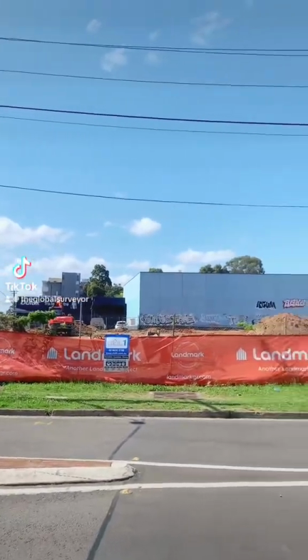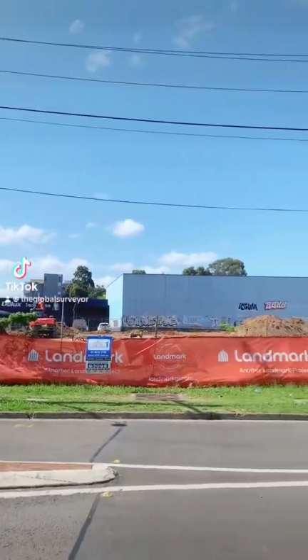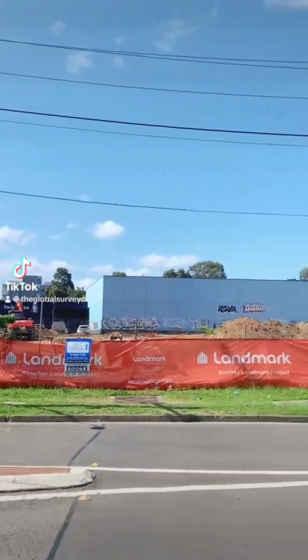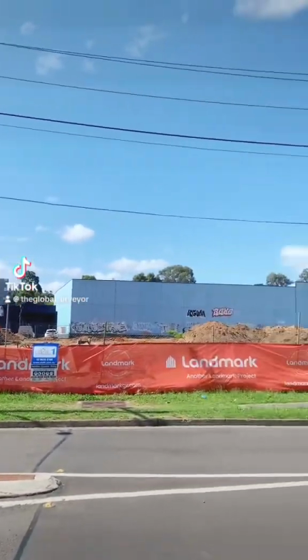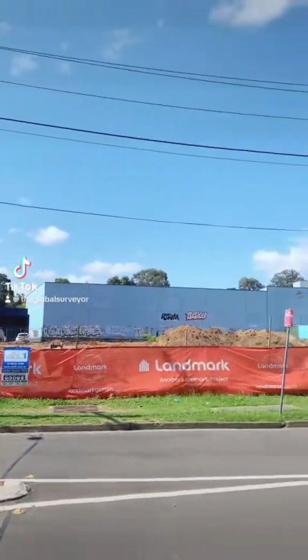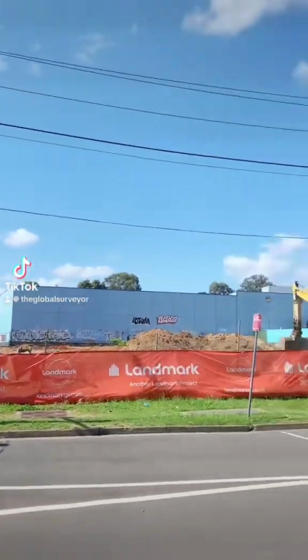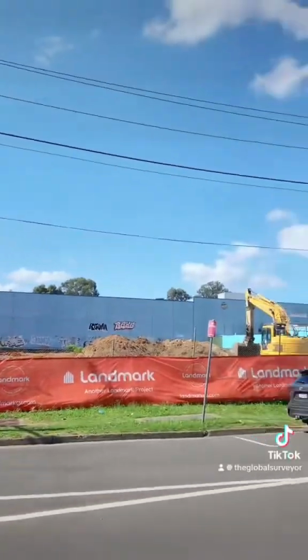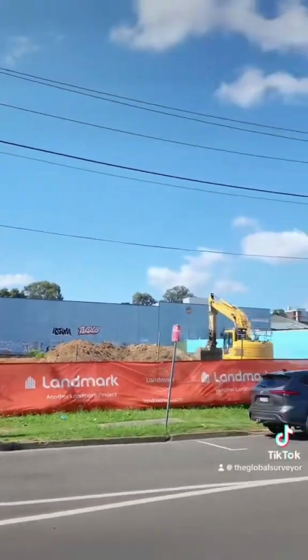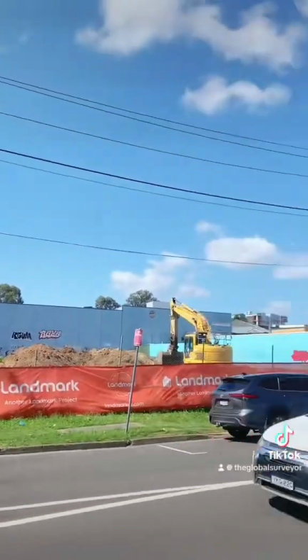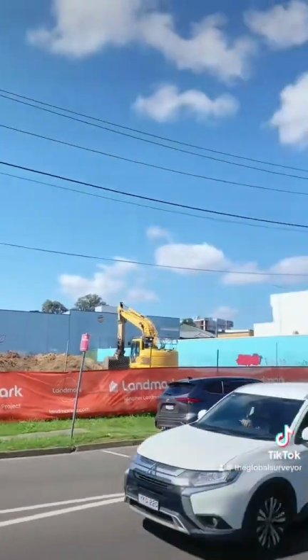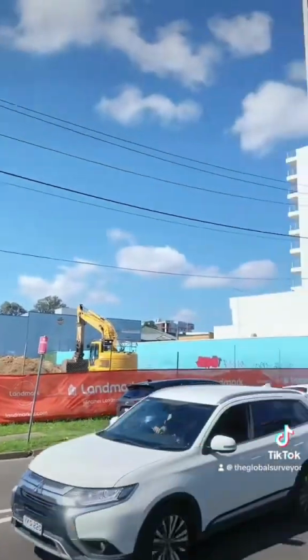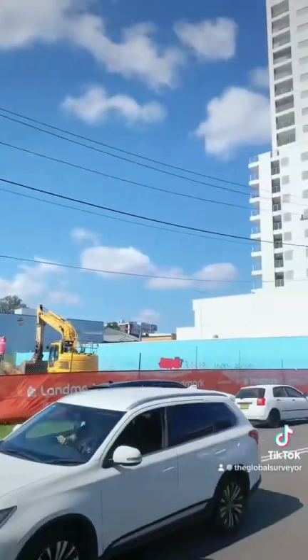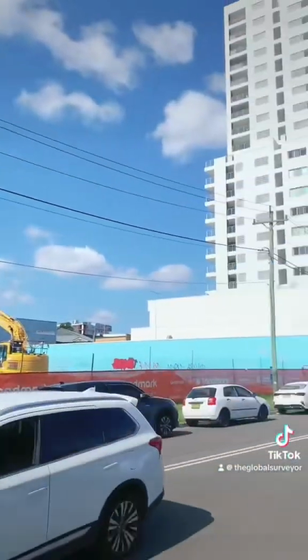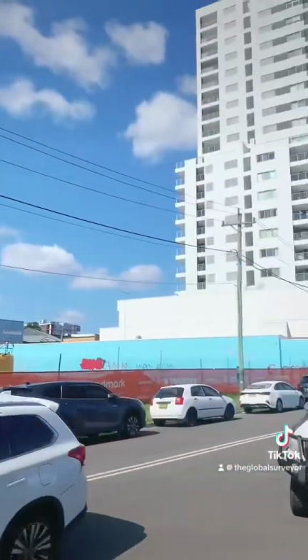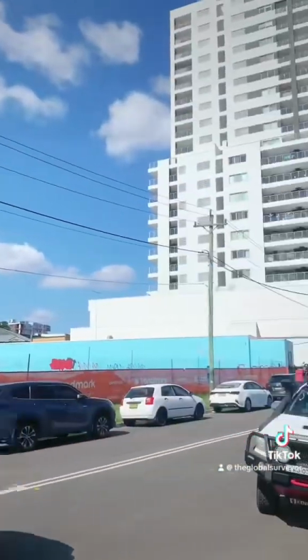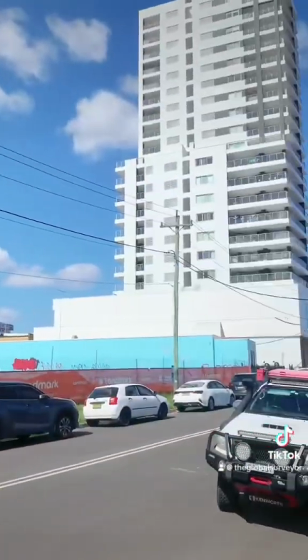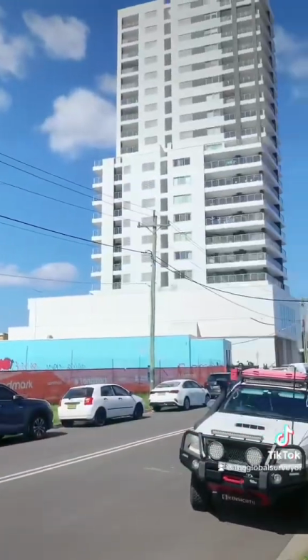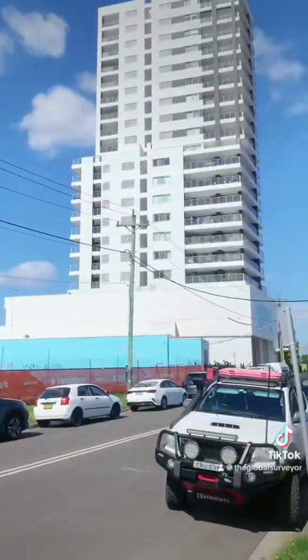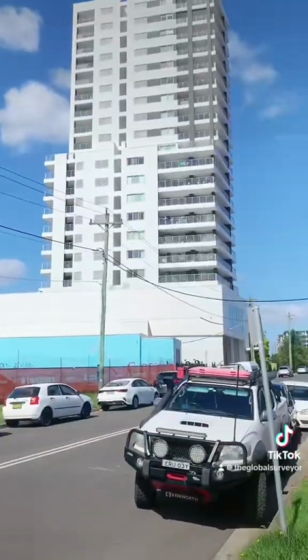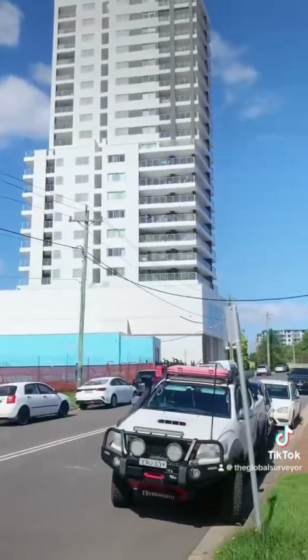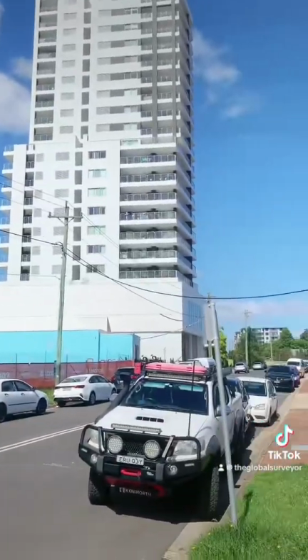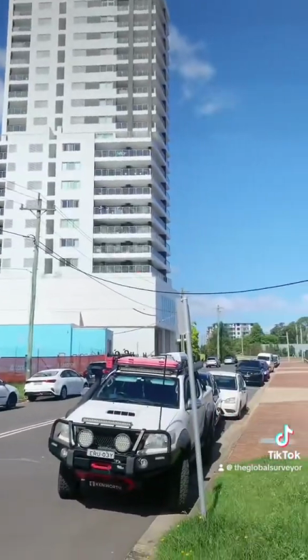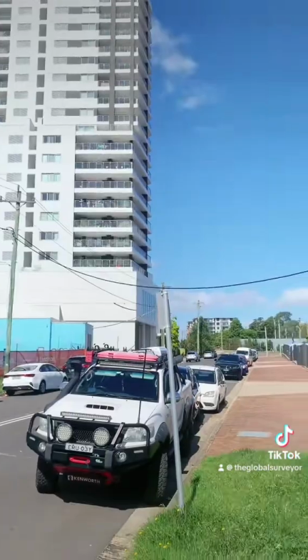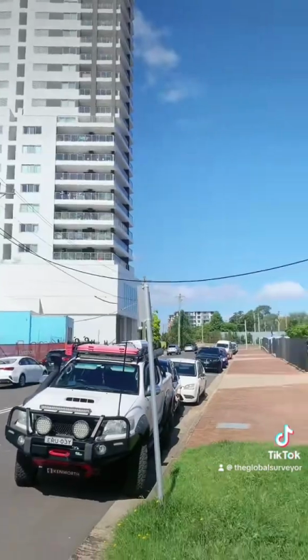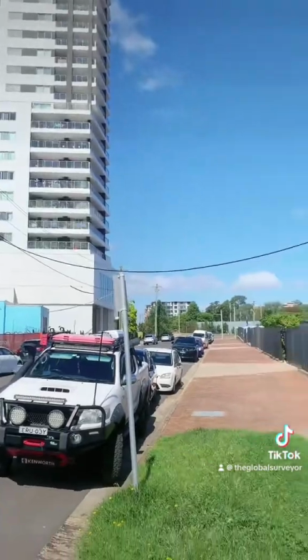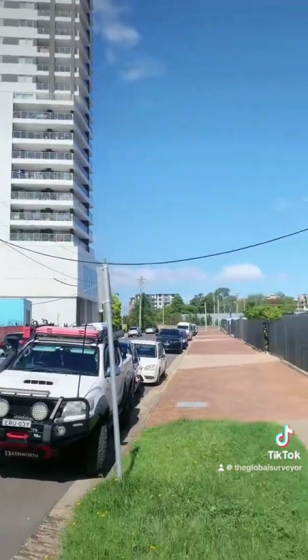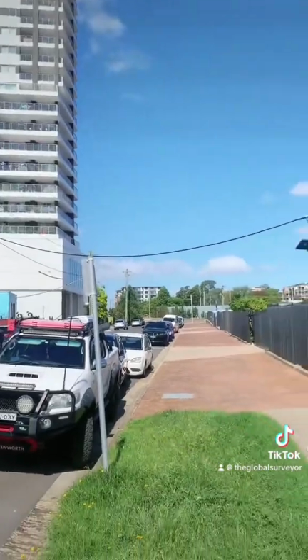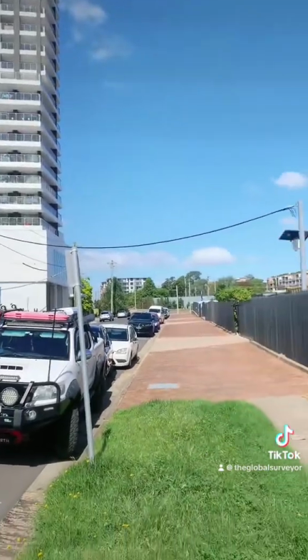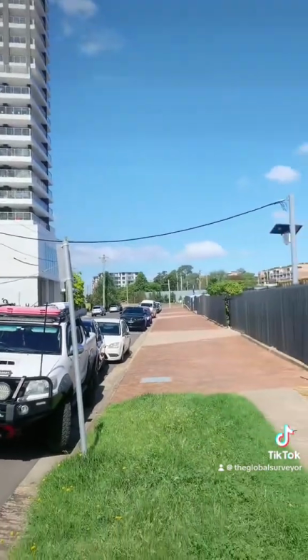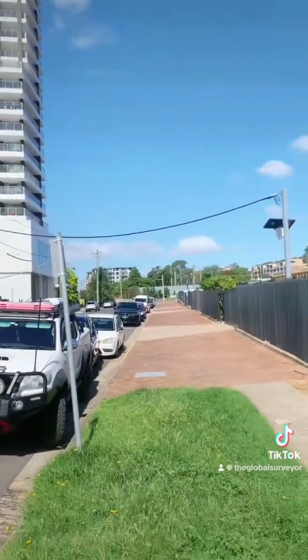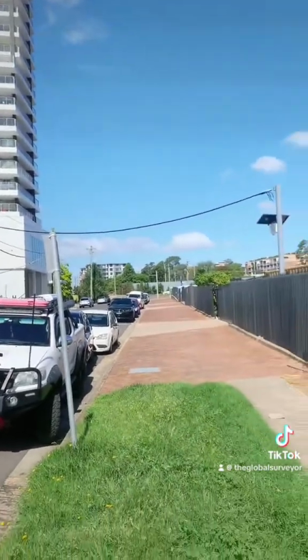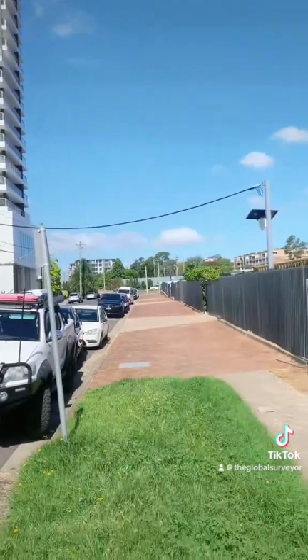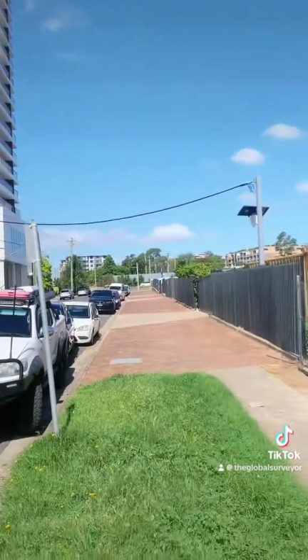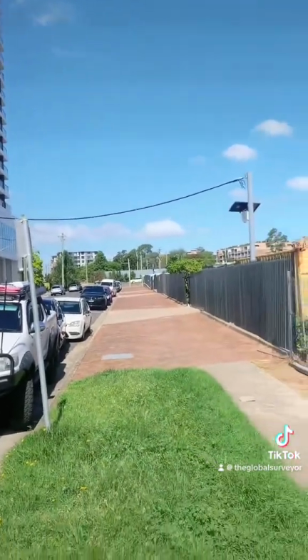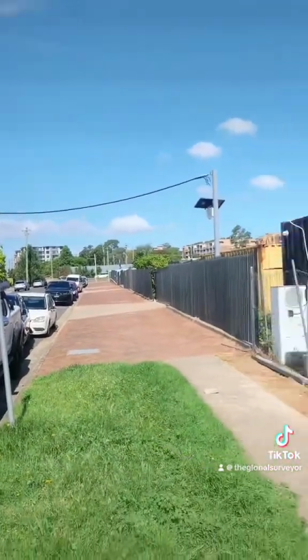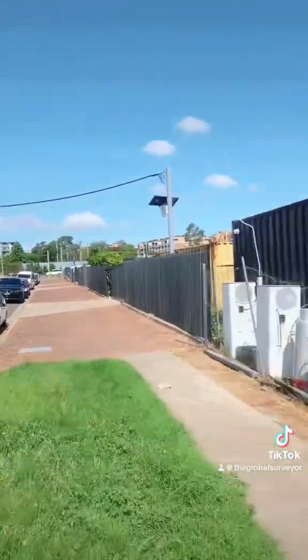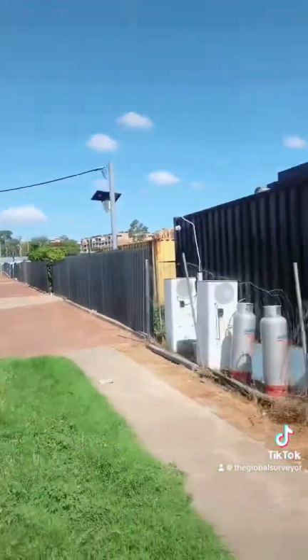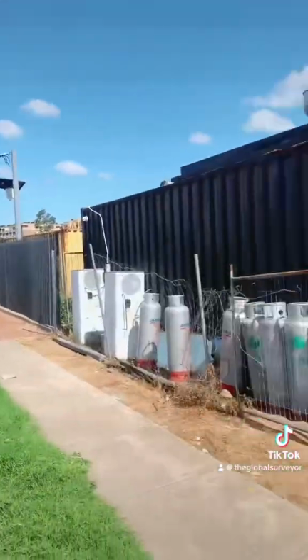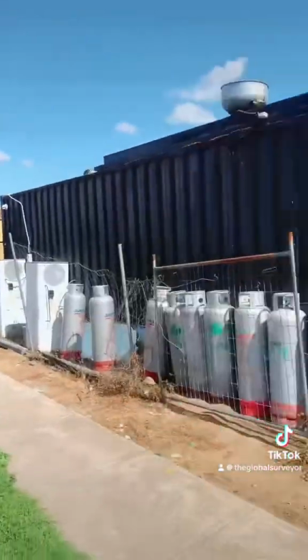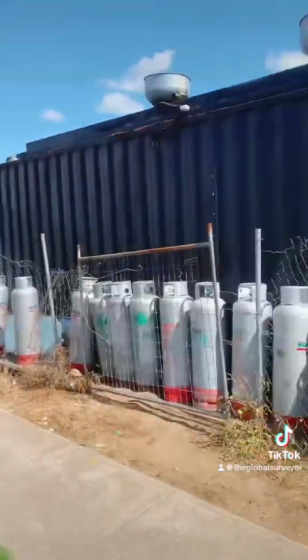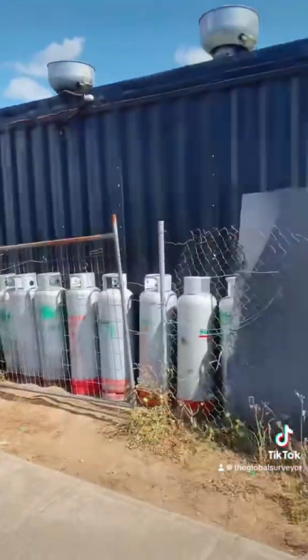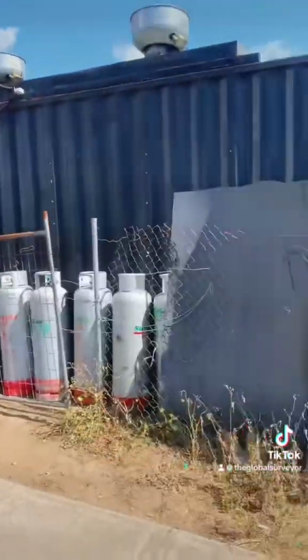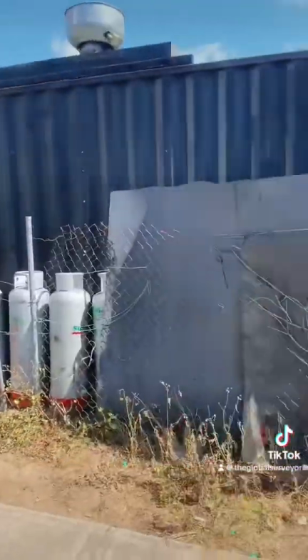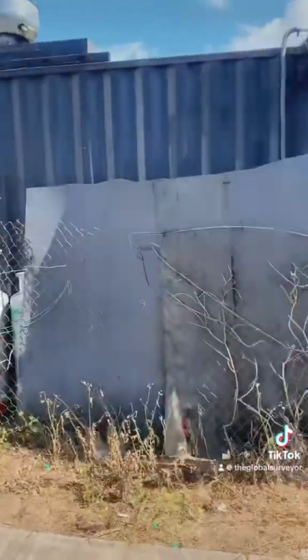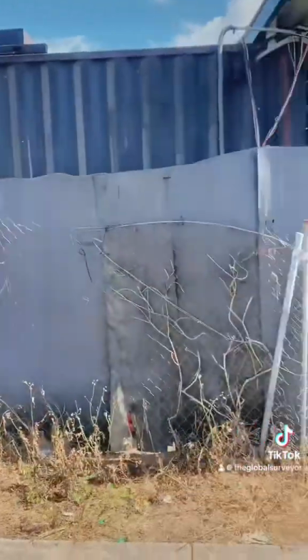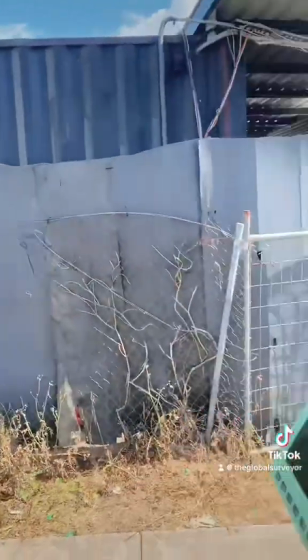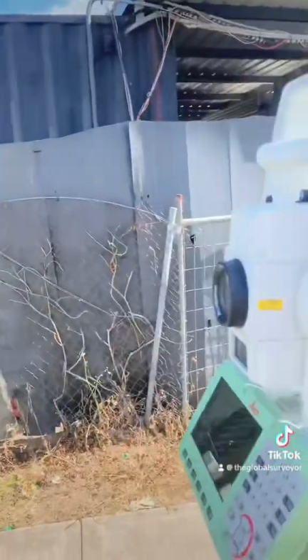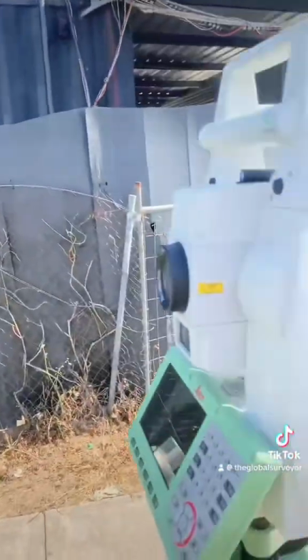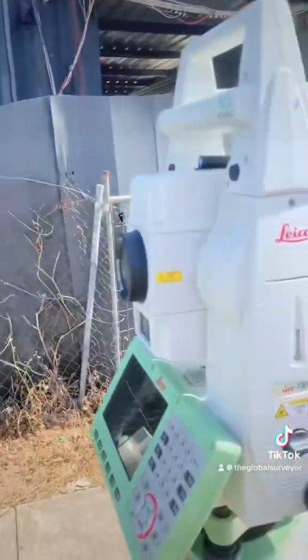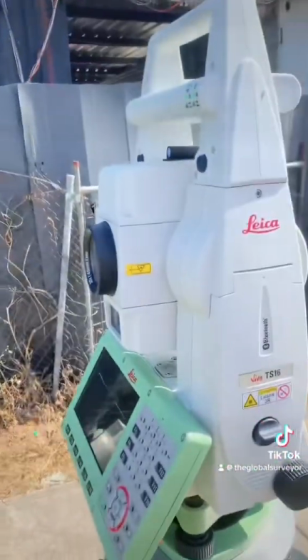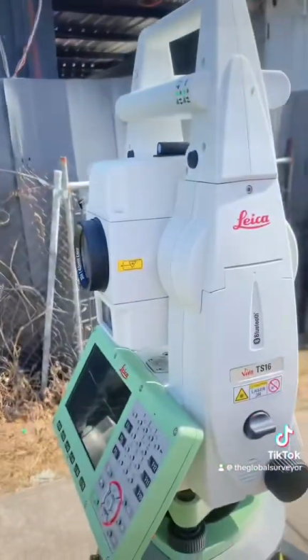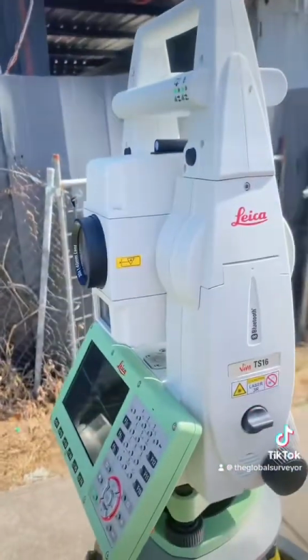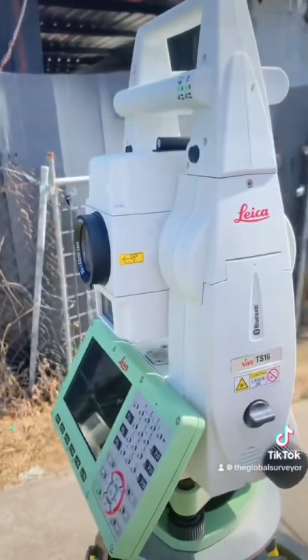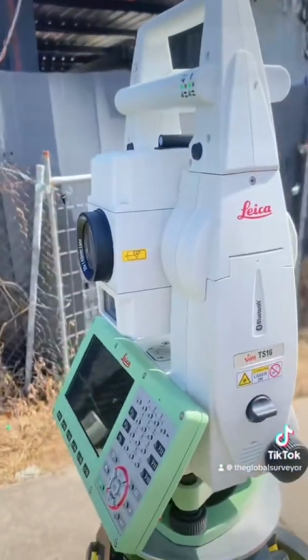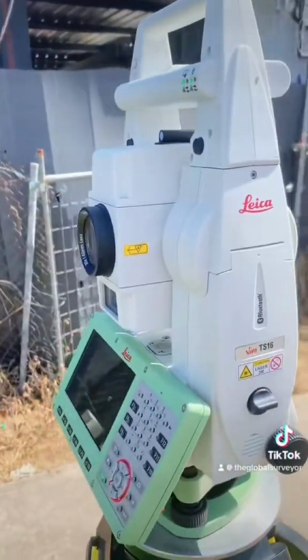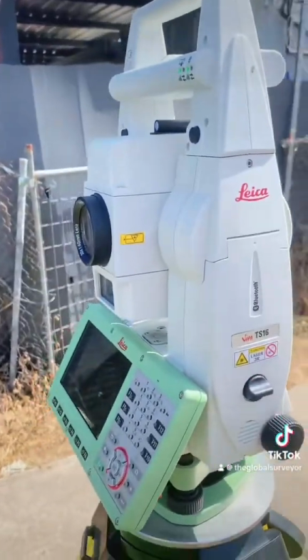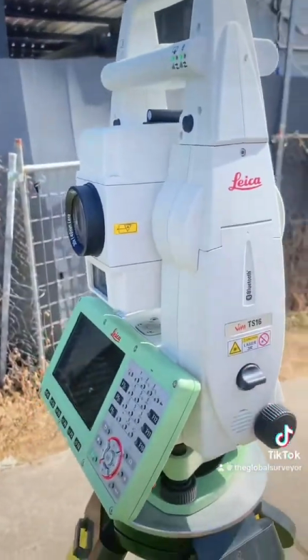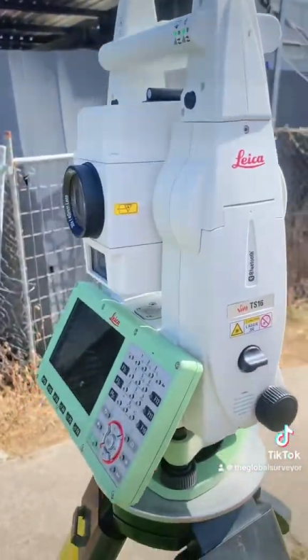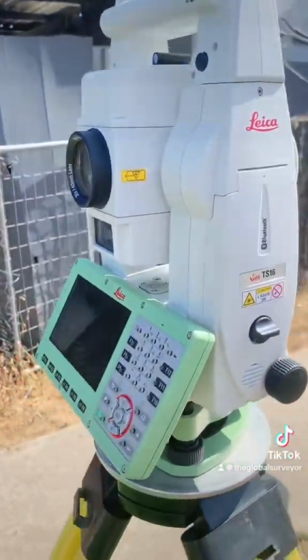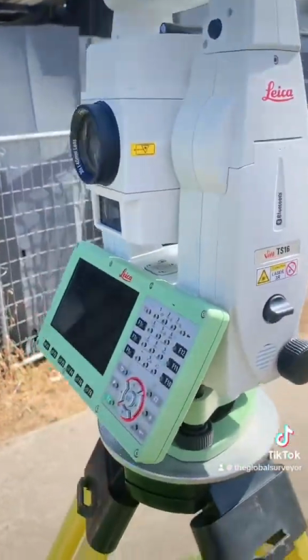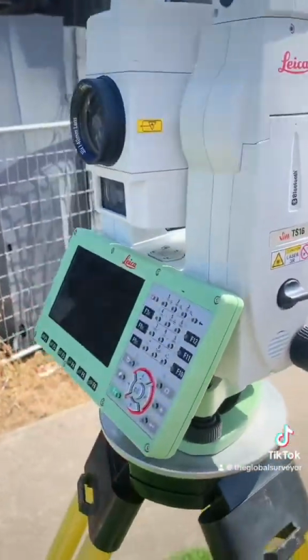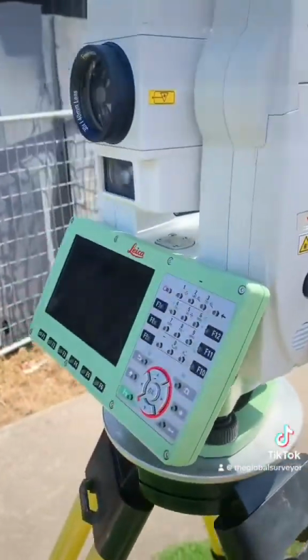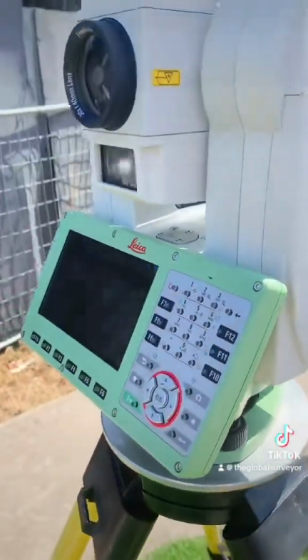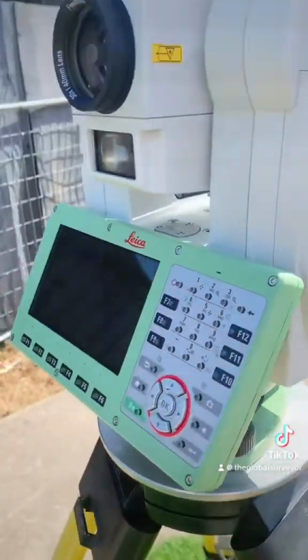G'day everyone, the Global Surveyor. I'm out here in Blacktown today and you can see I've got the Leica TS16.